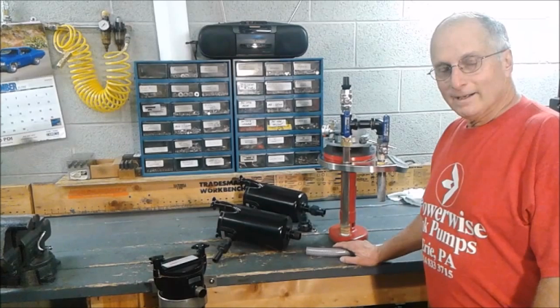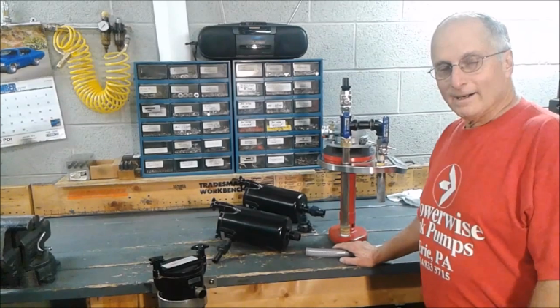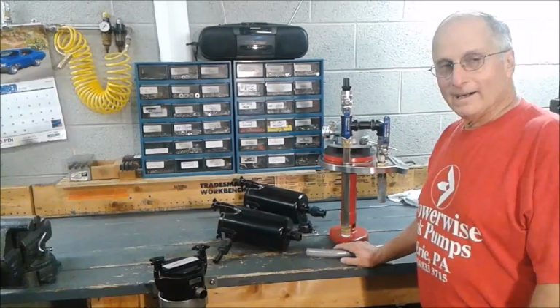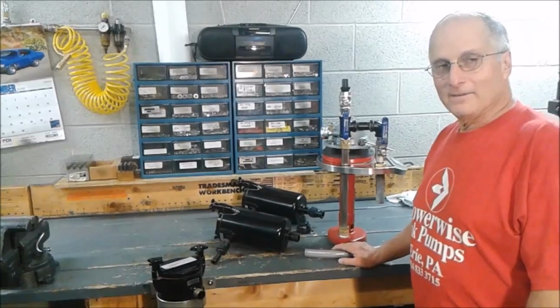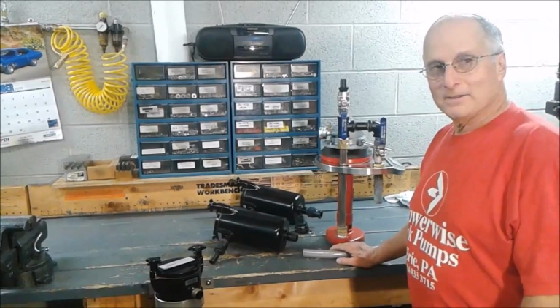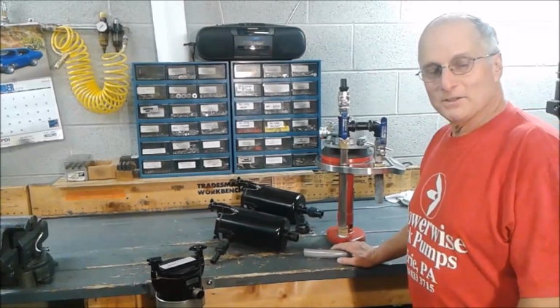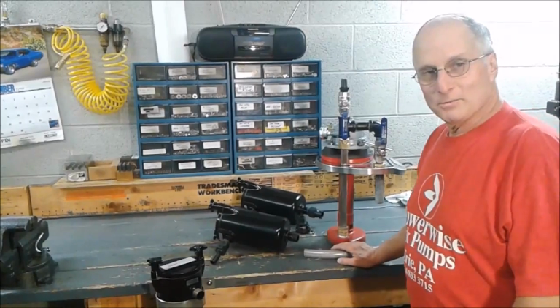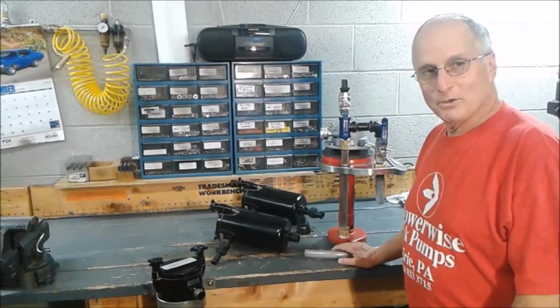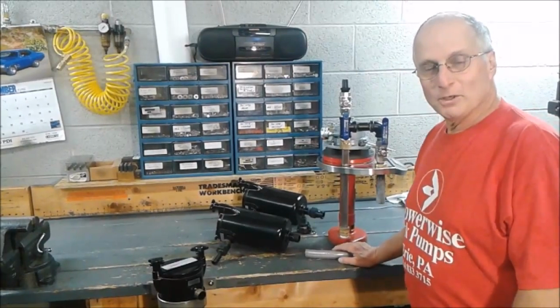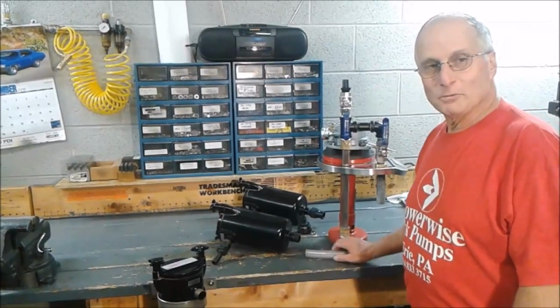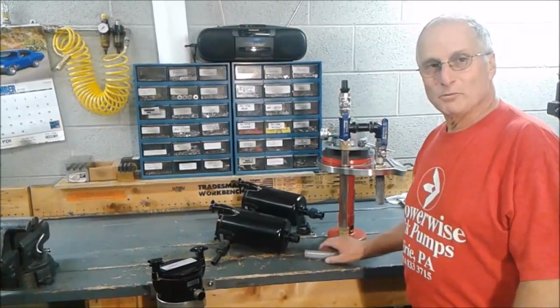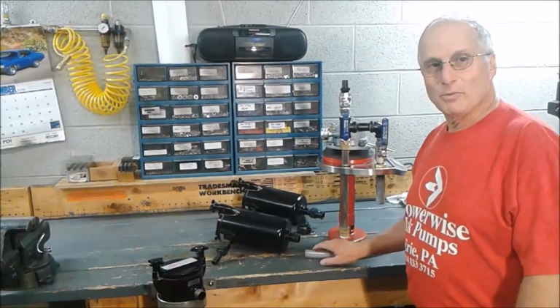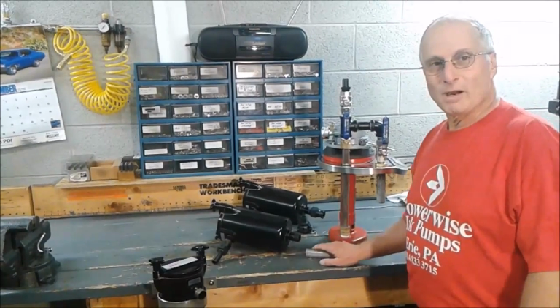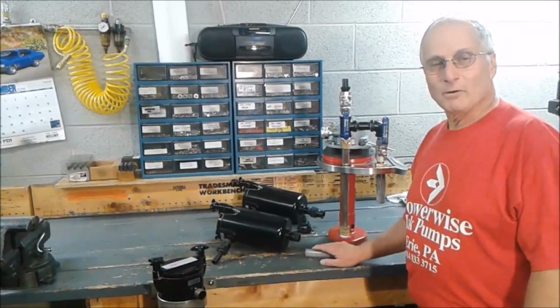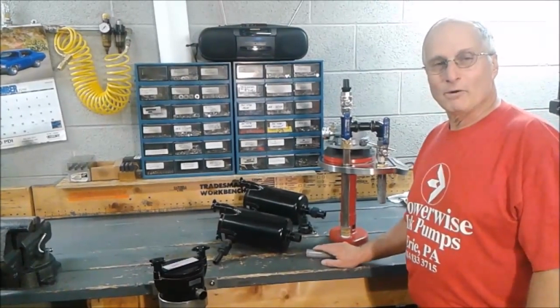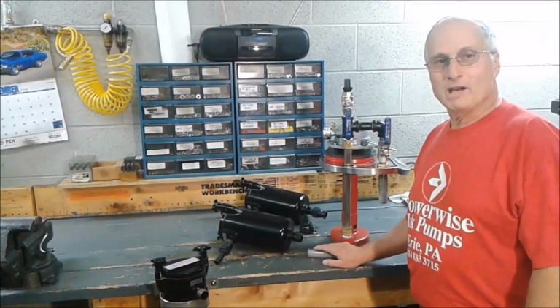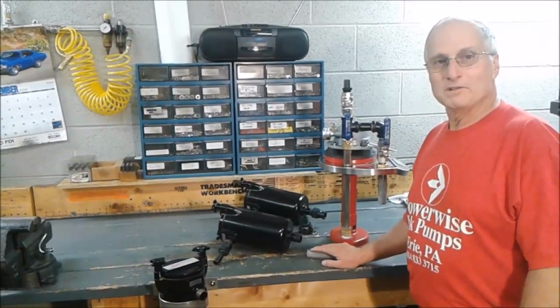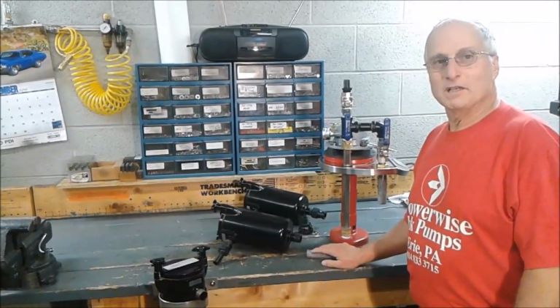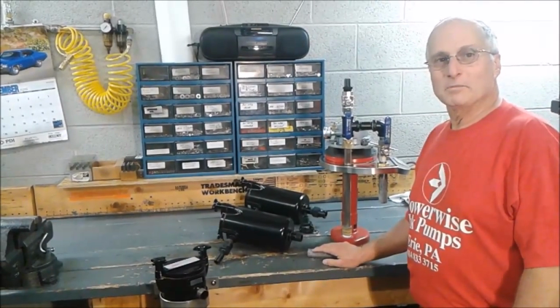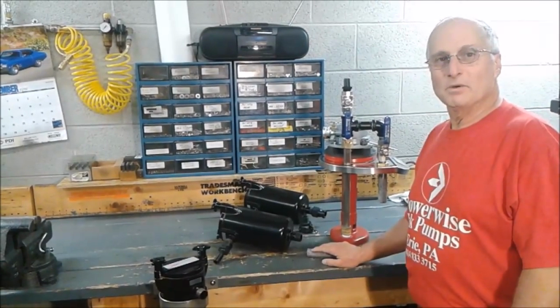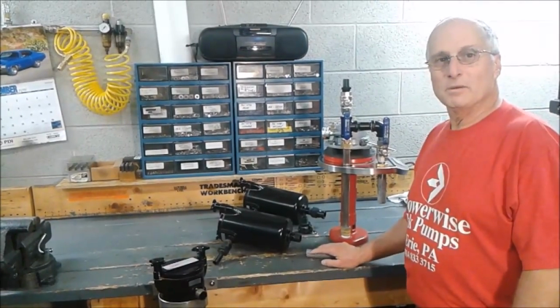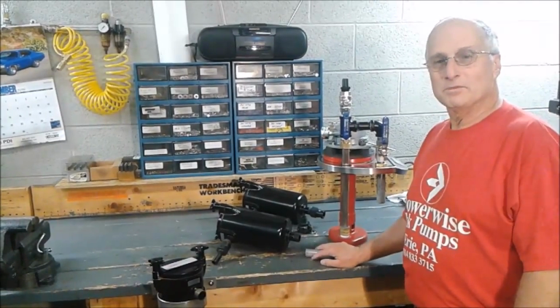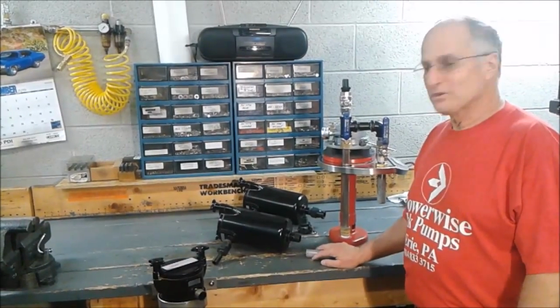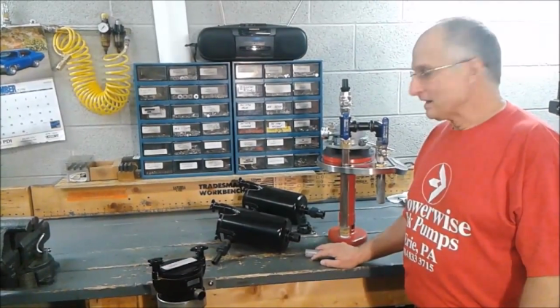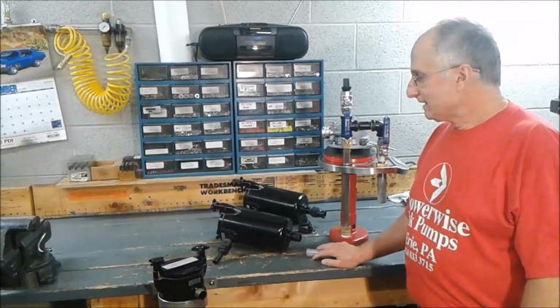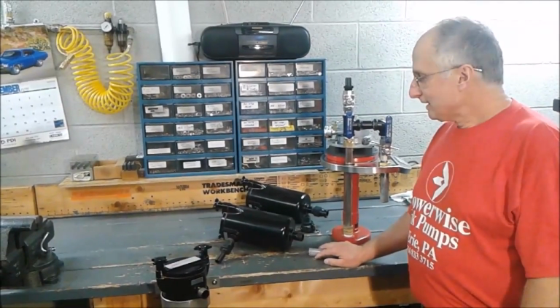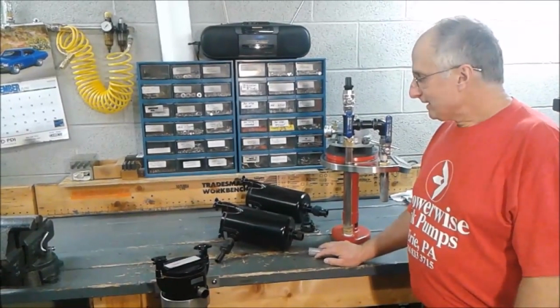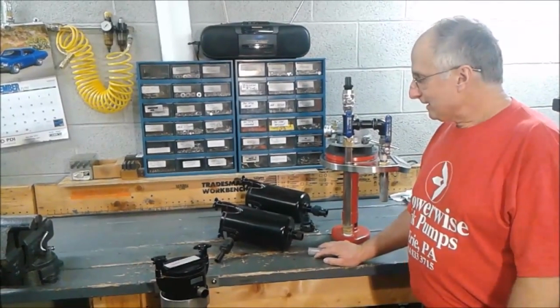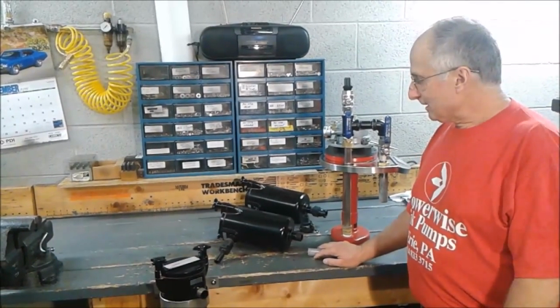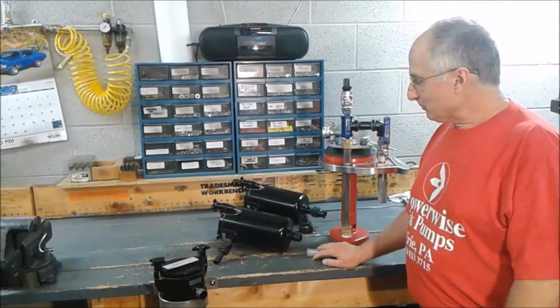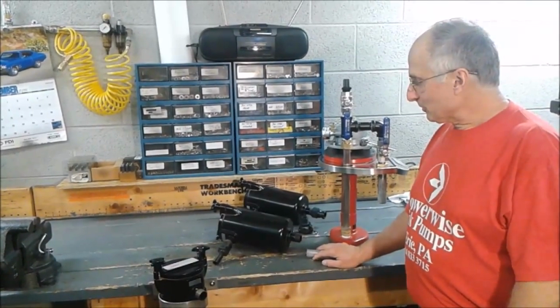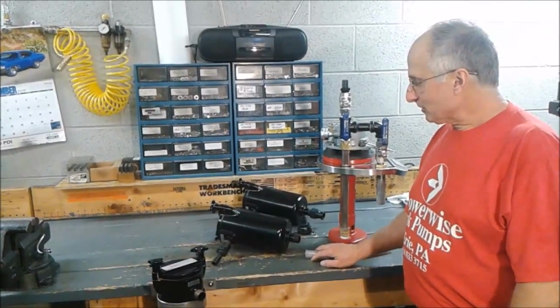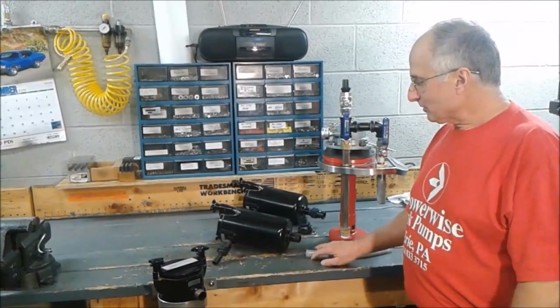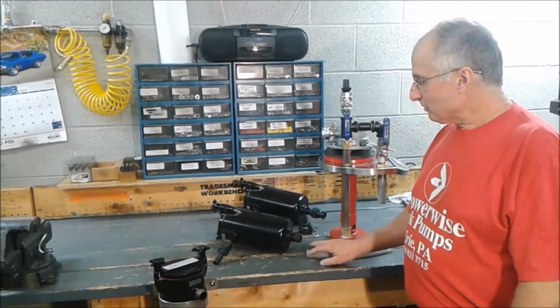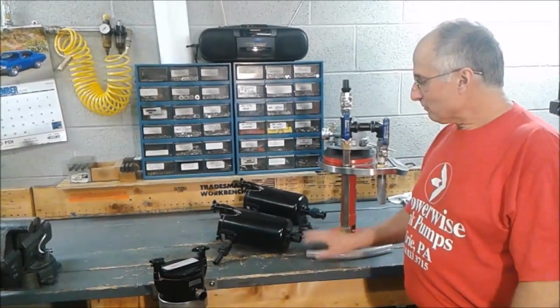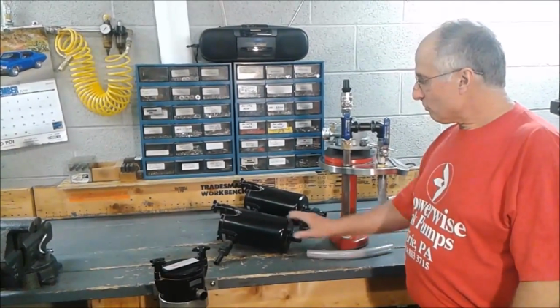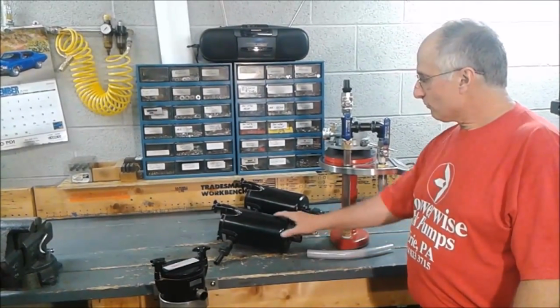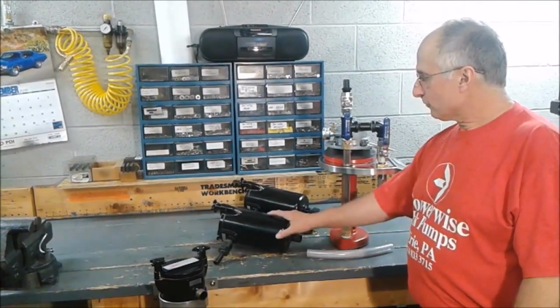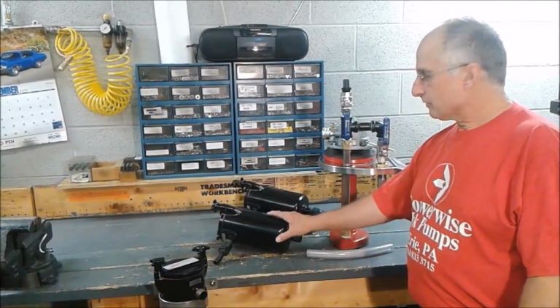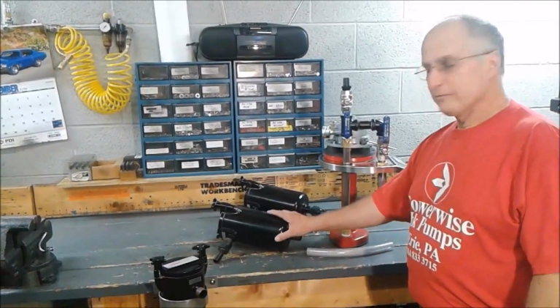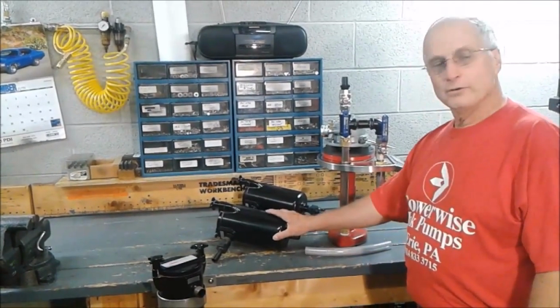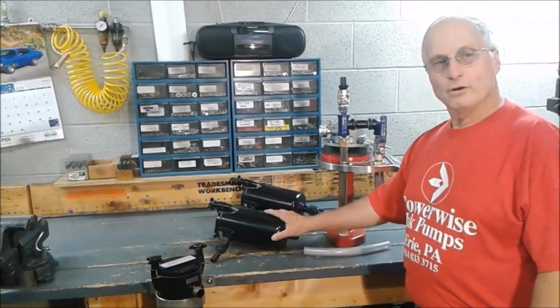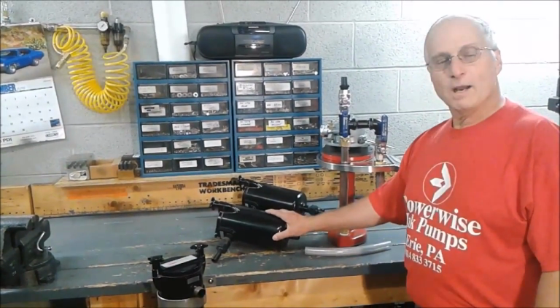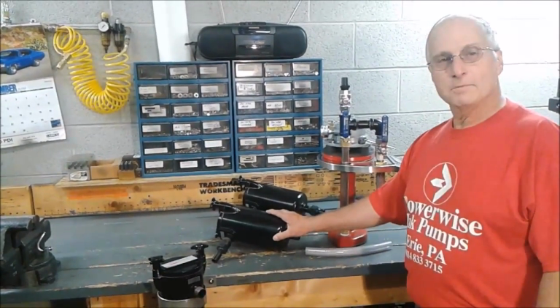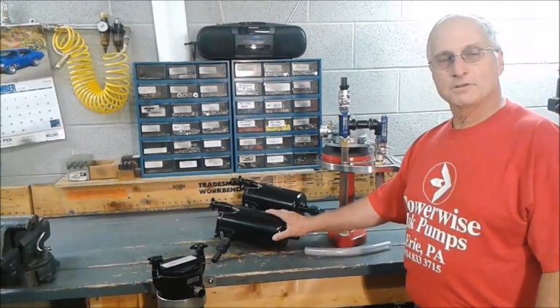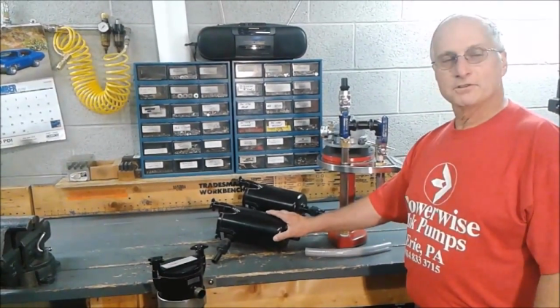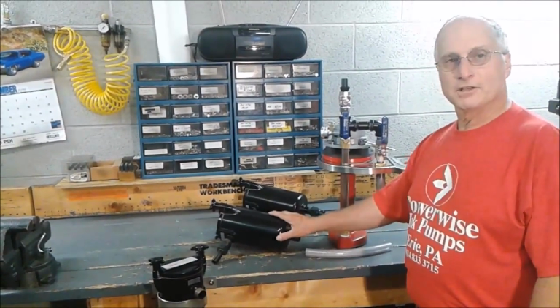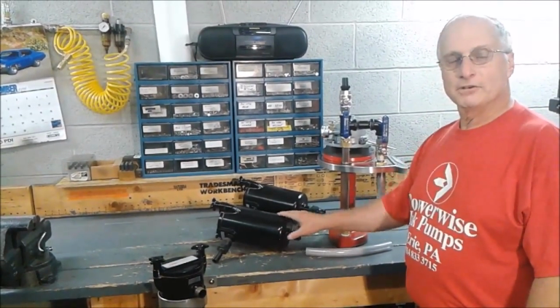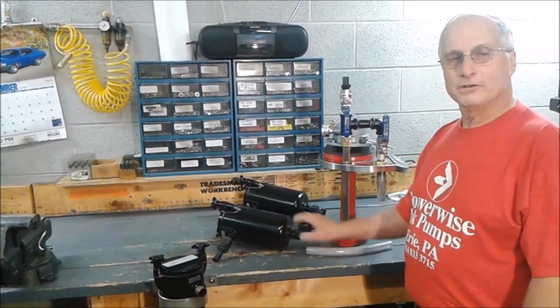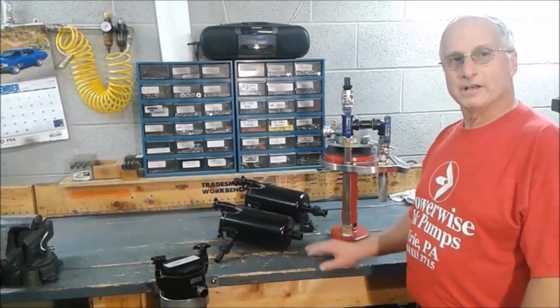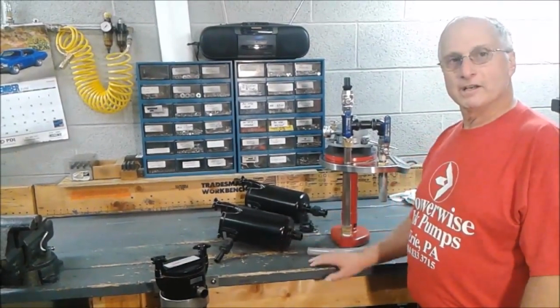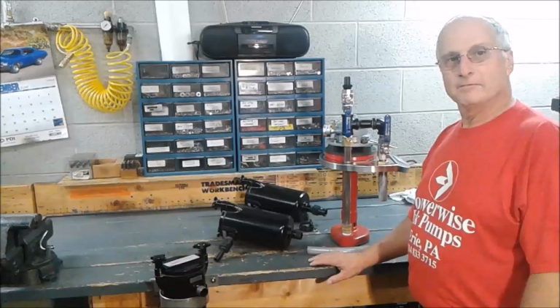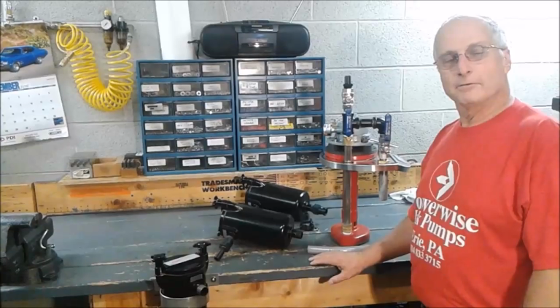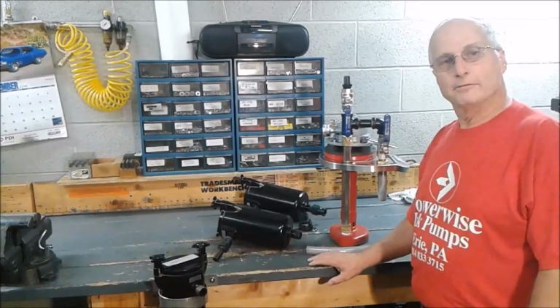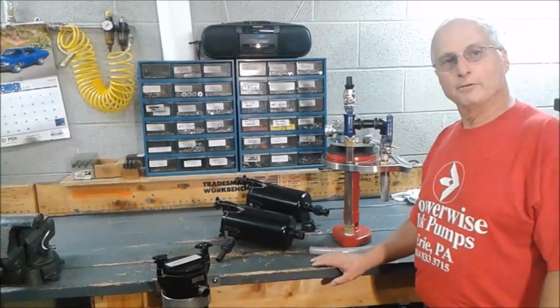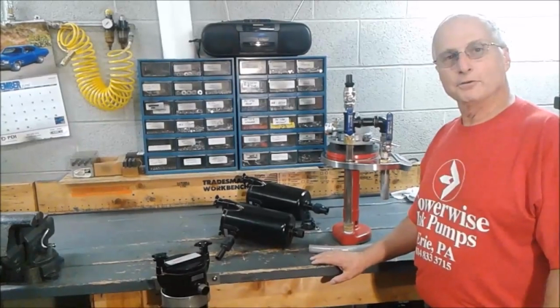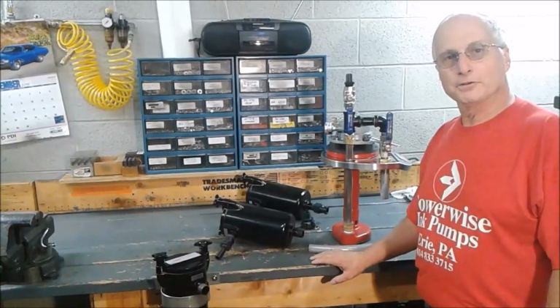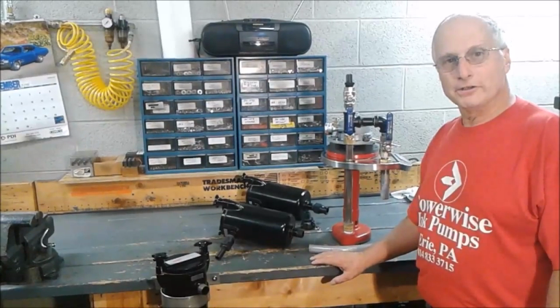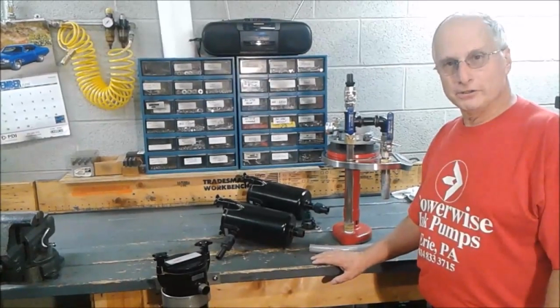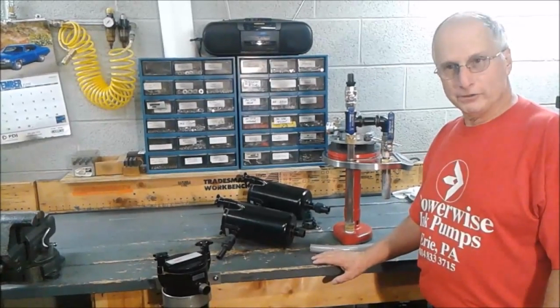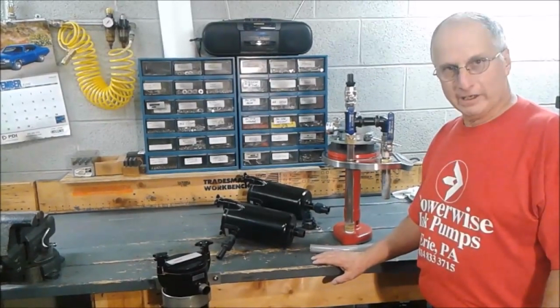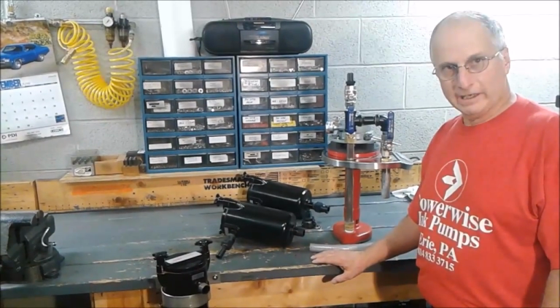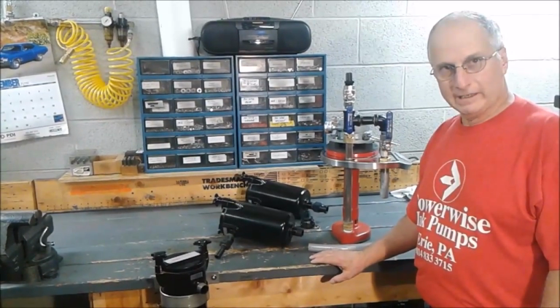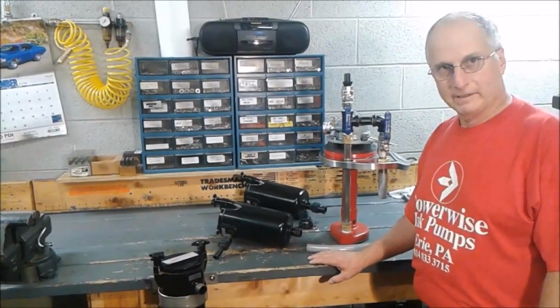Hi, this is Bert with Powerwise Ink Pumps and we're going to go over a few options you have for filtering your ink.